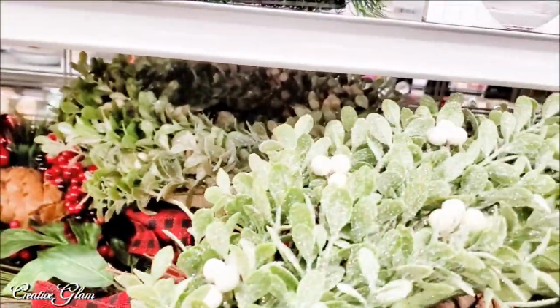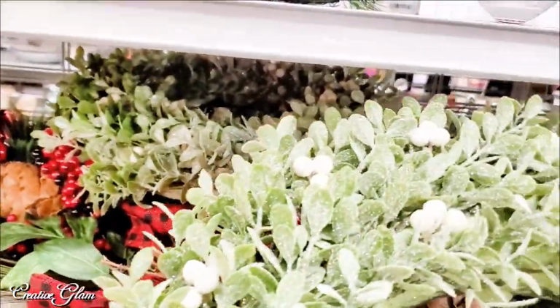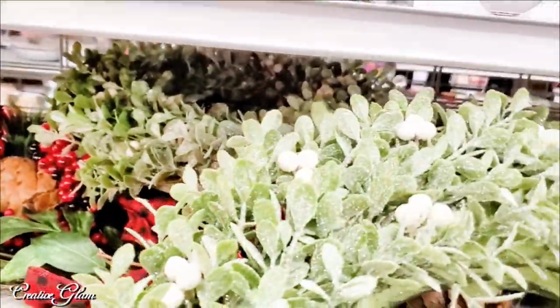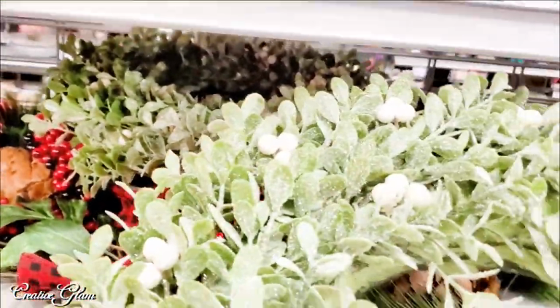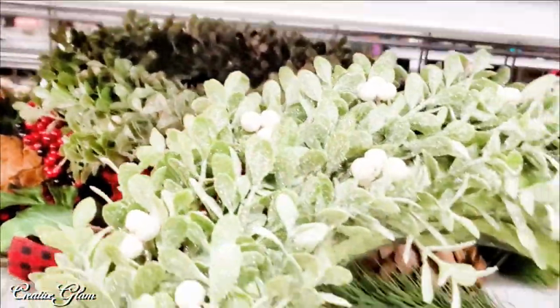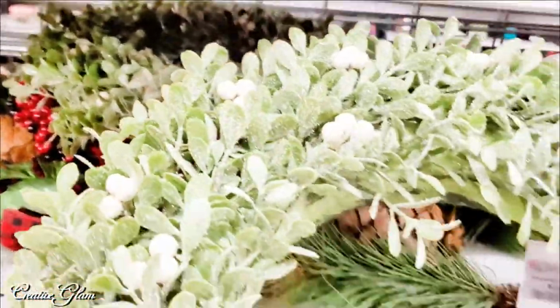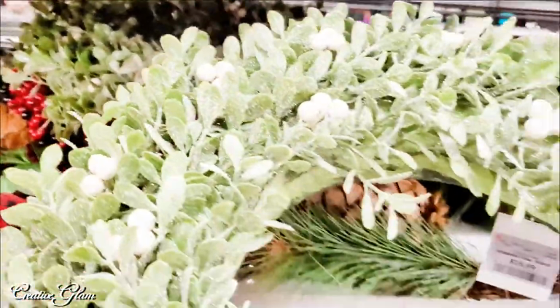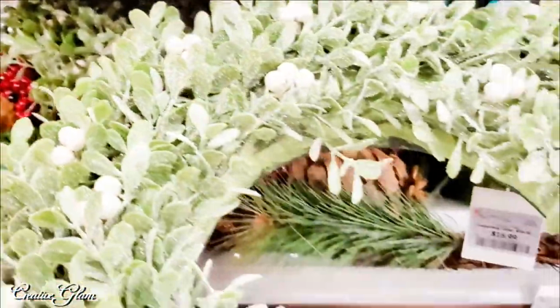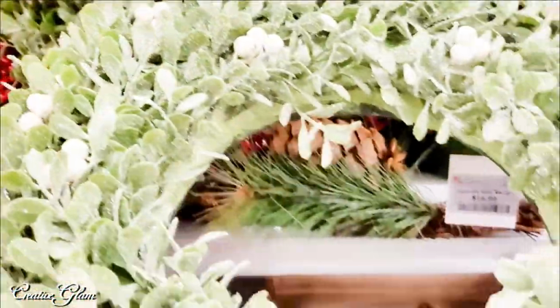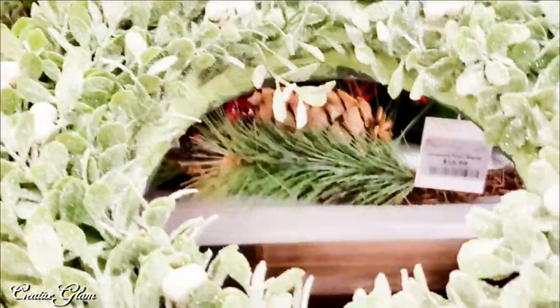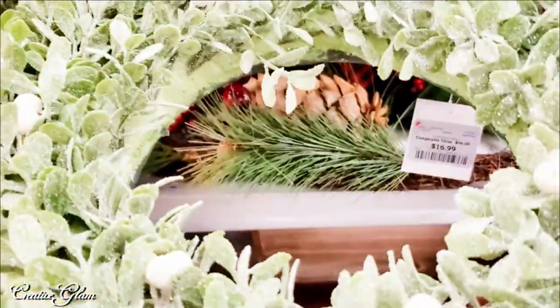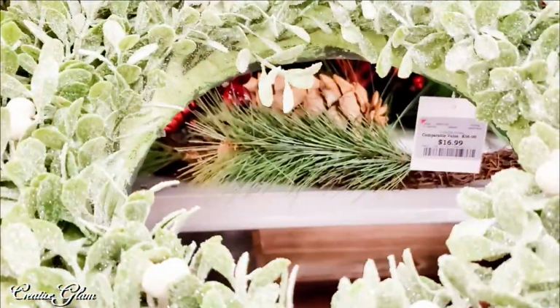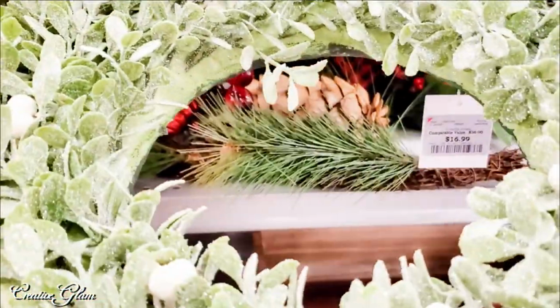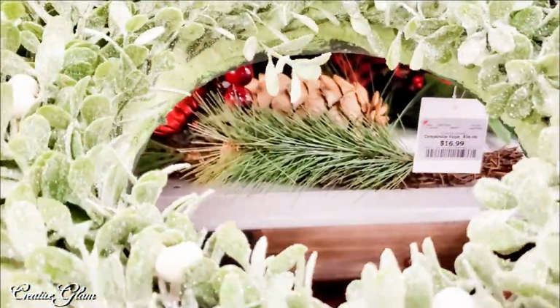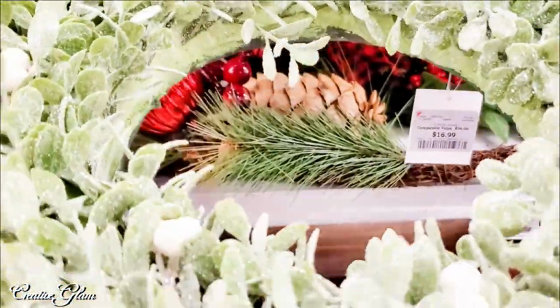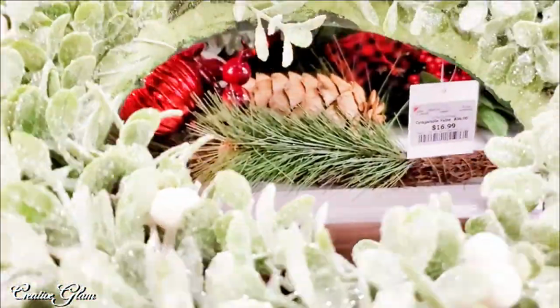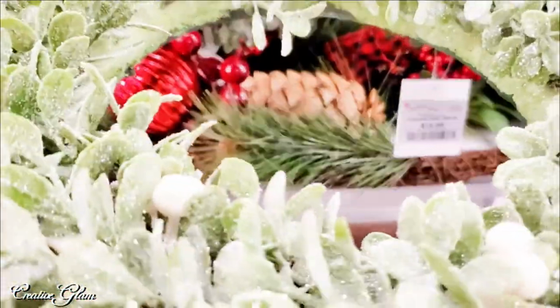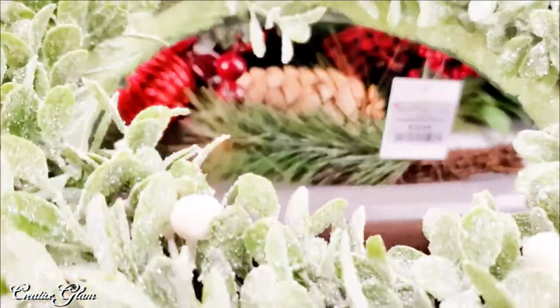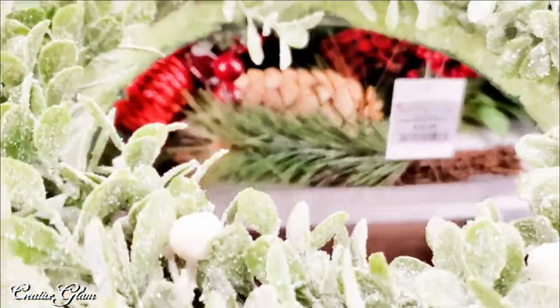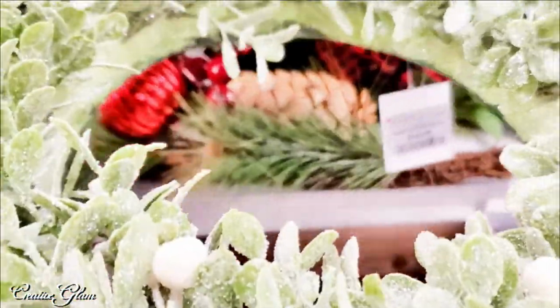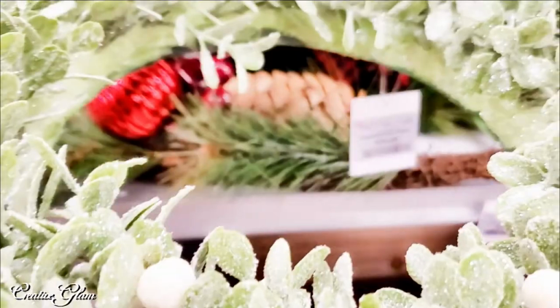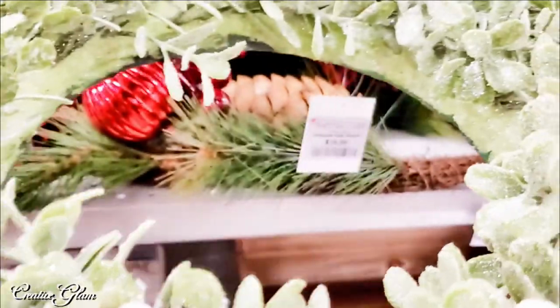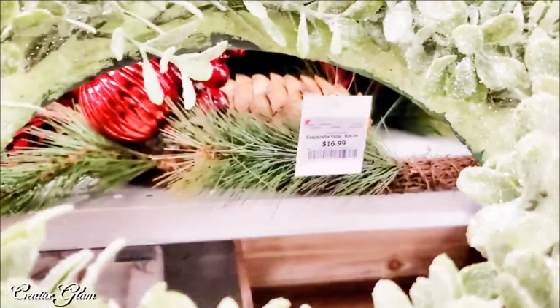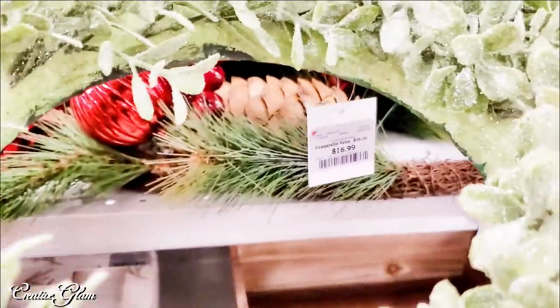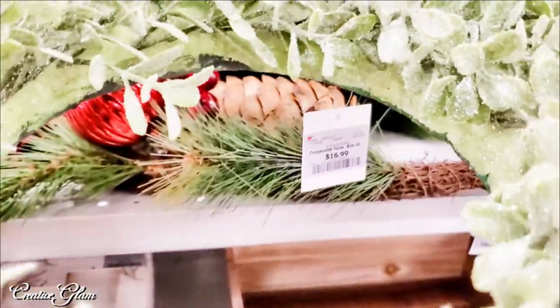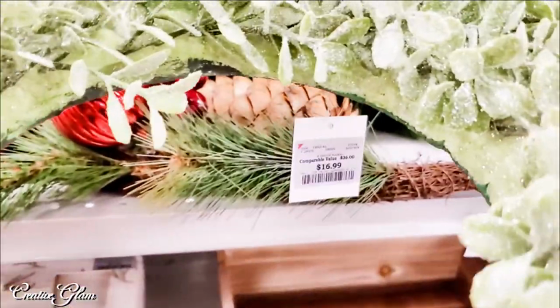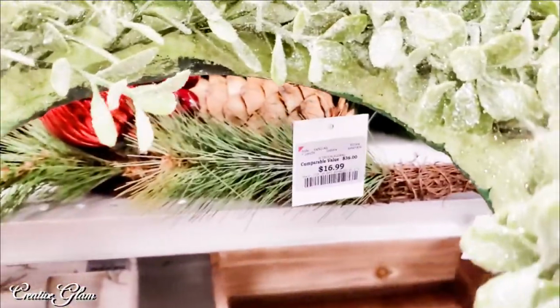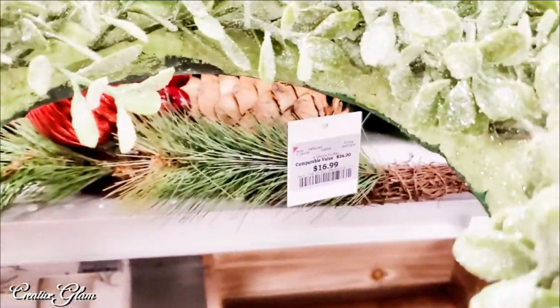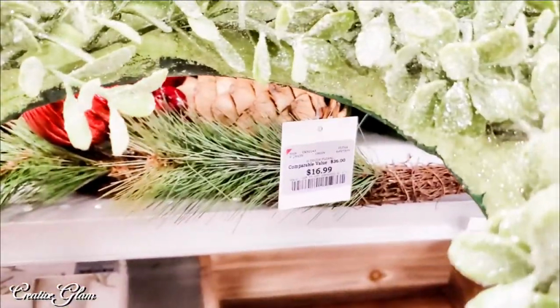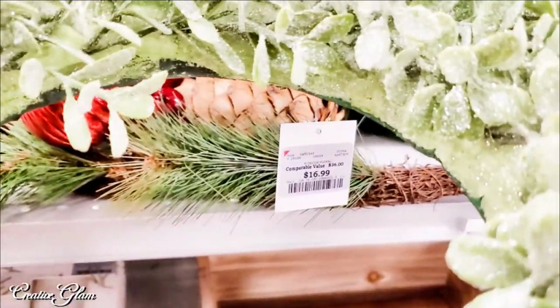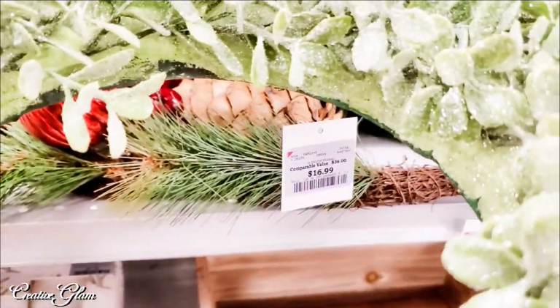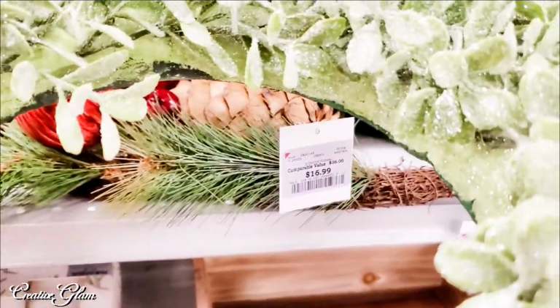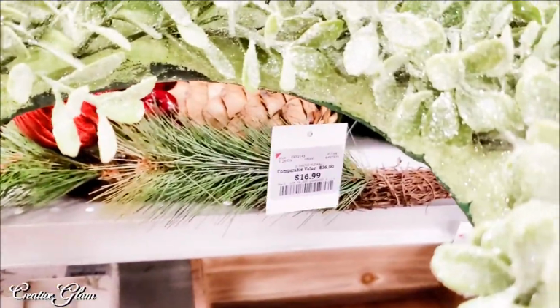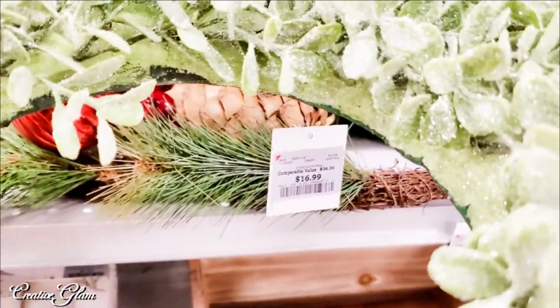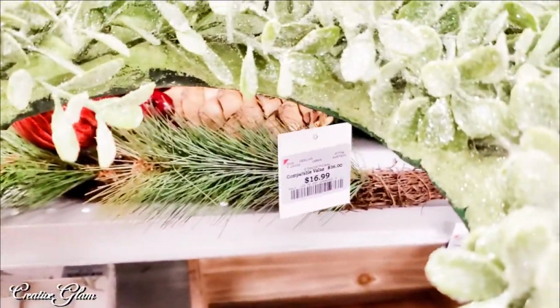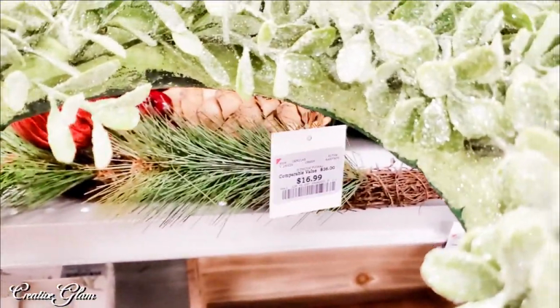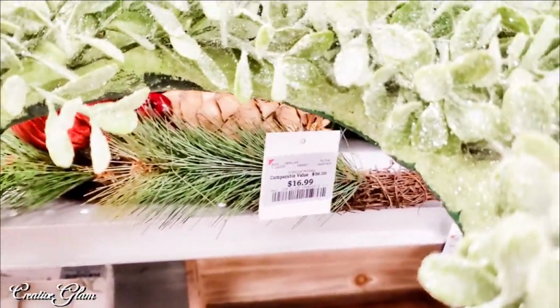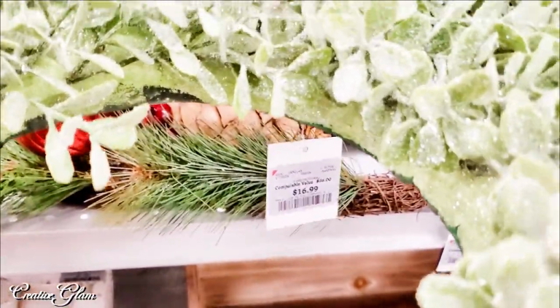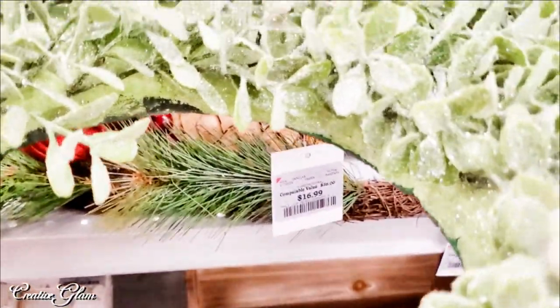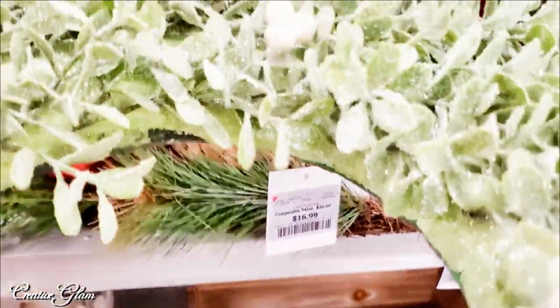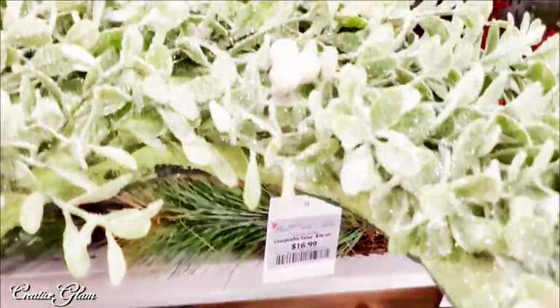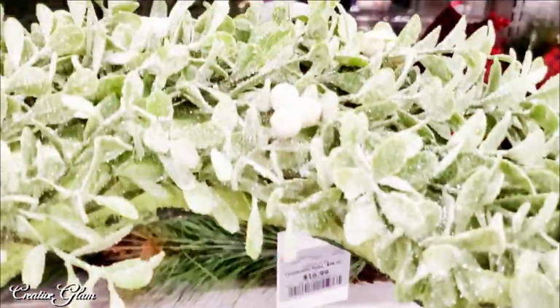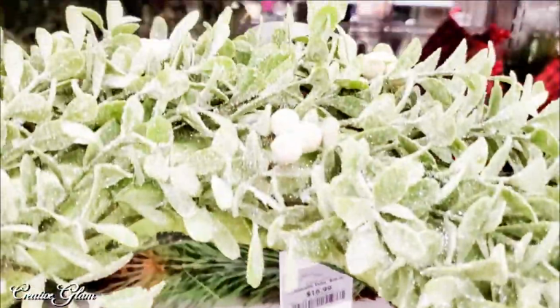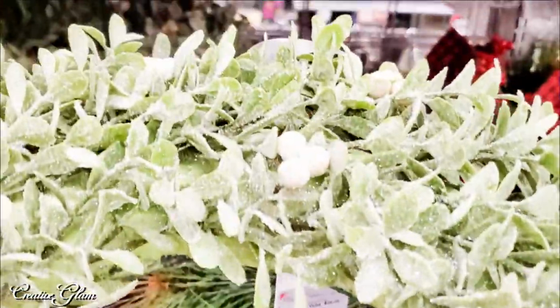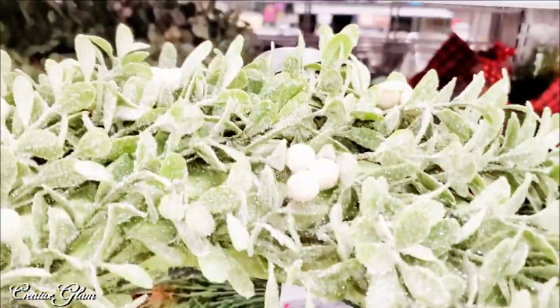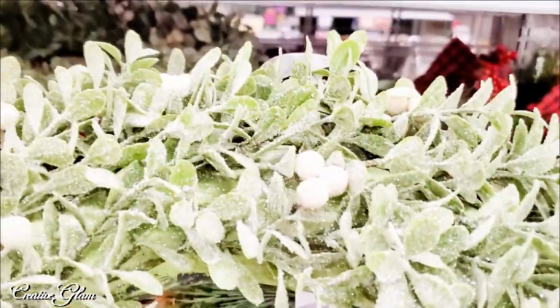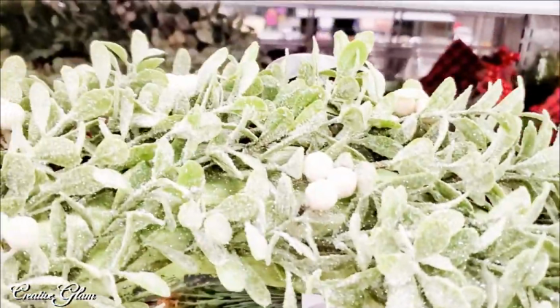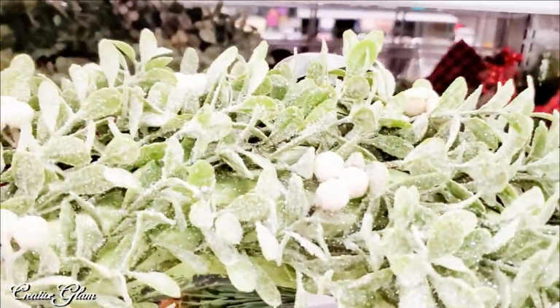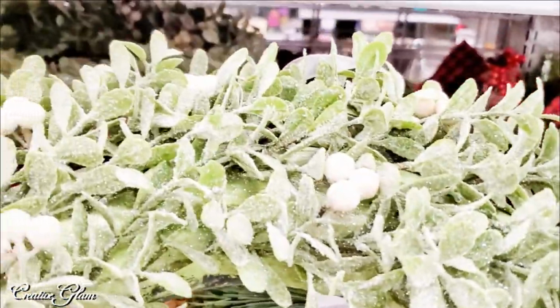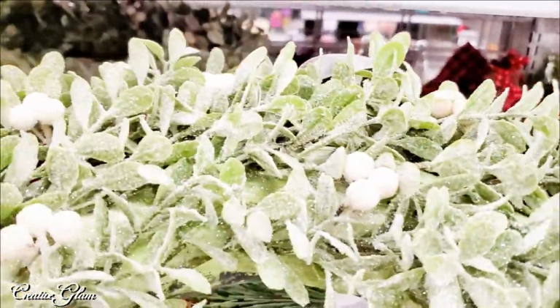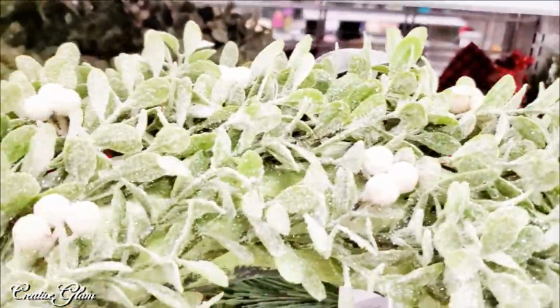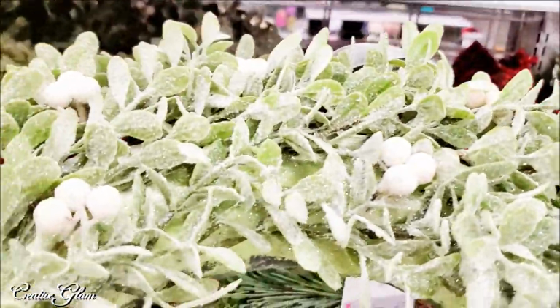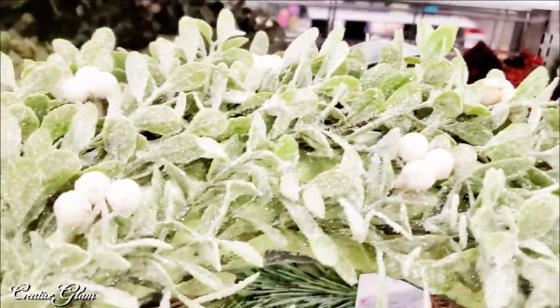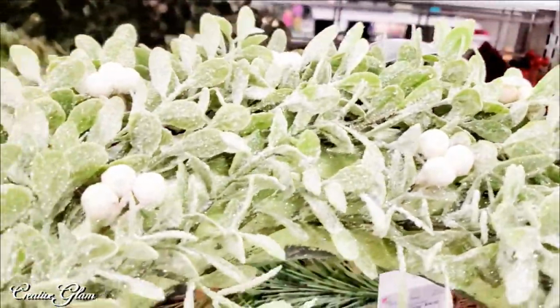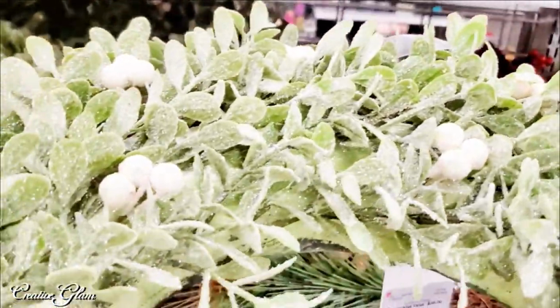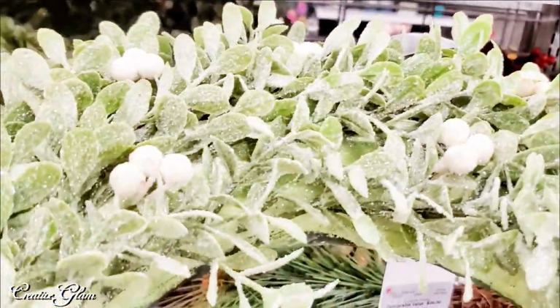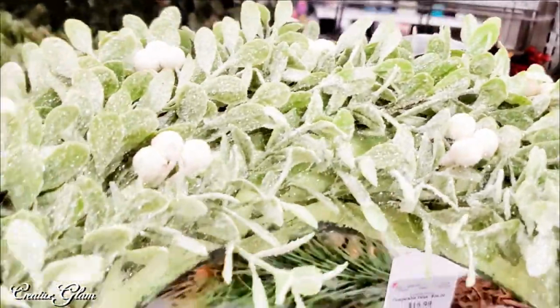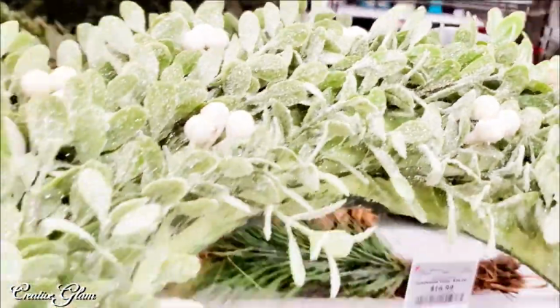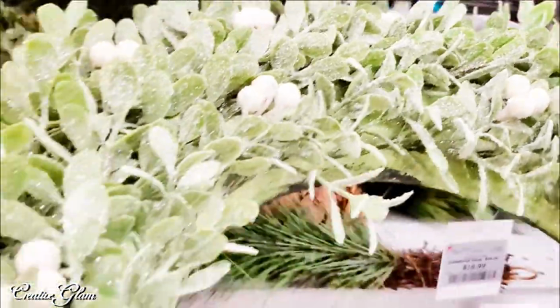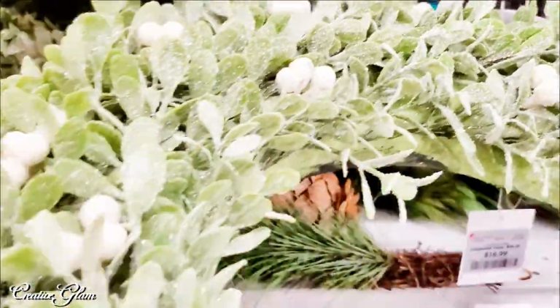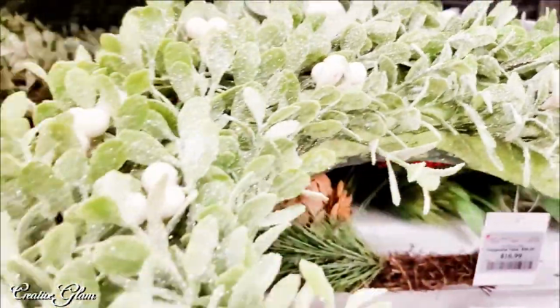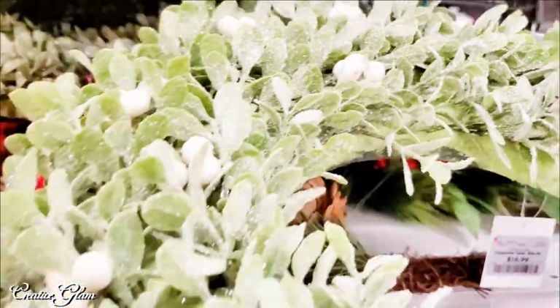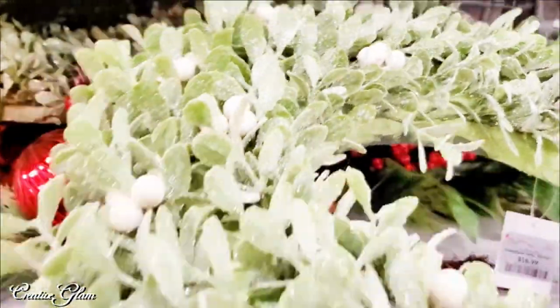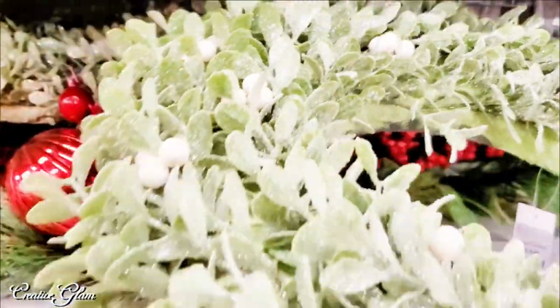I love those type of wreaths. It's a glittered lamb's ear wreath. Not a bad price.